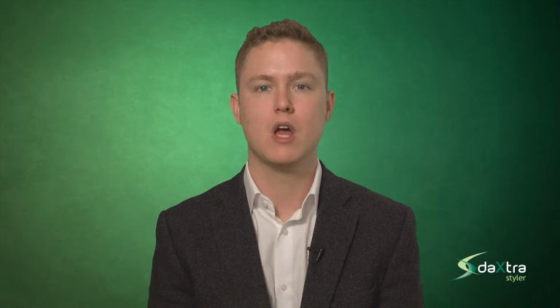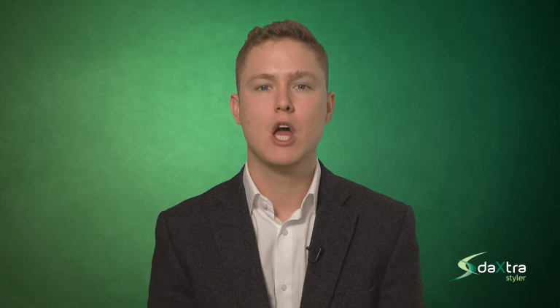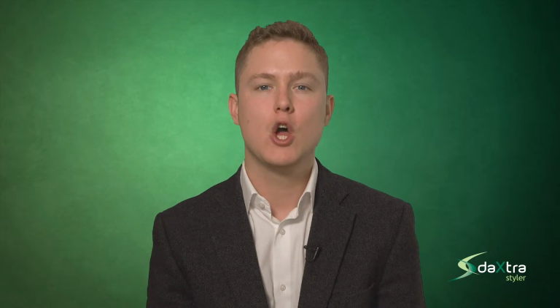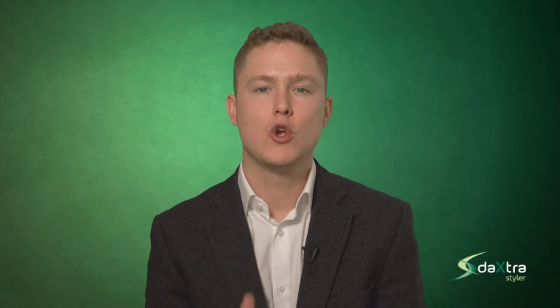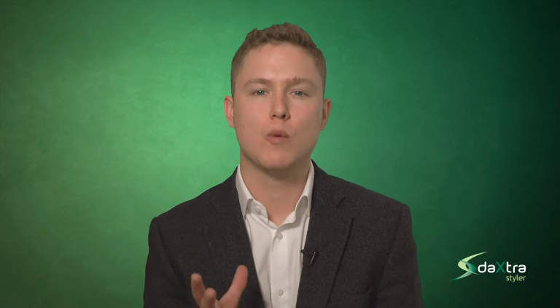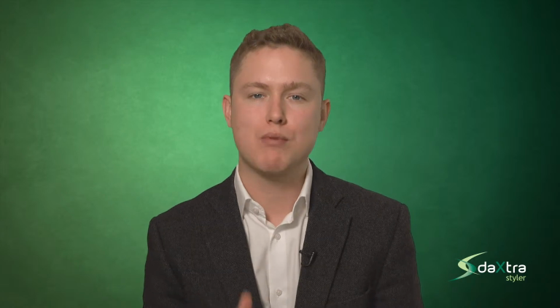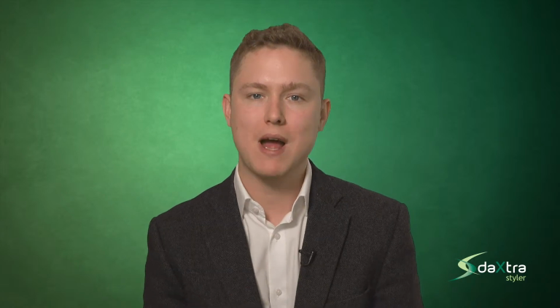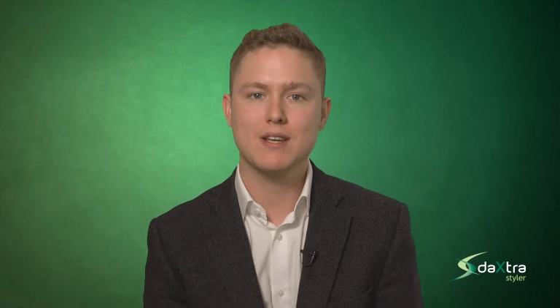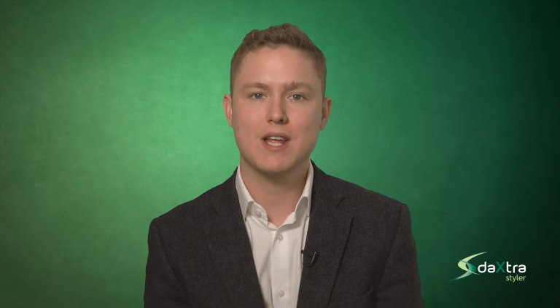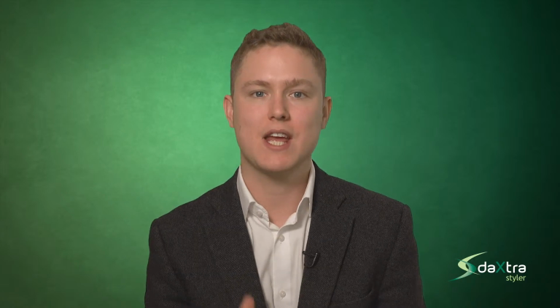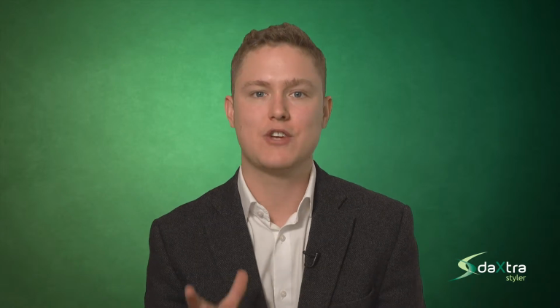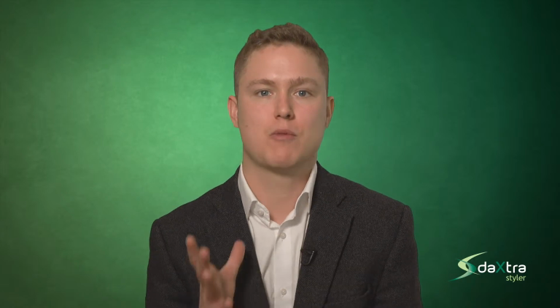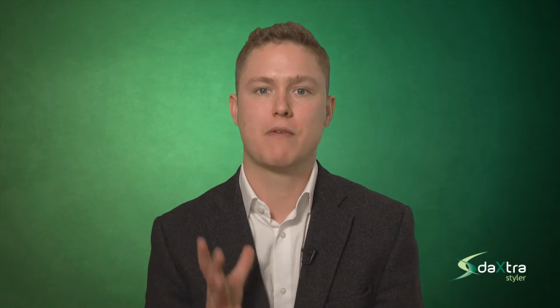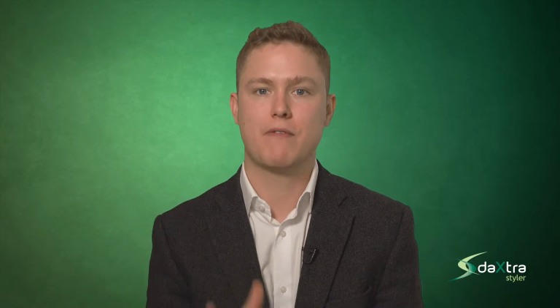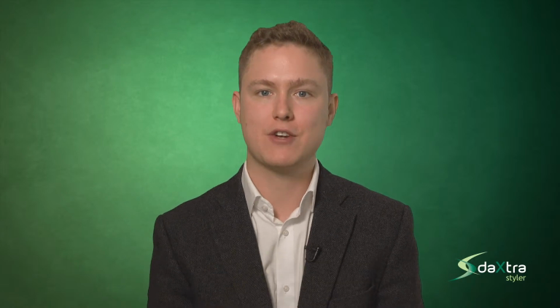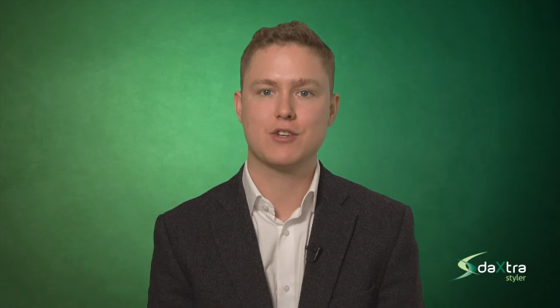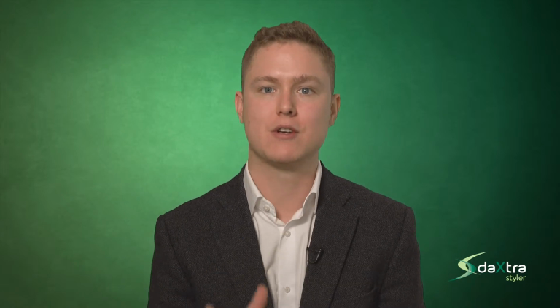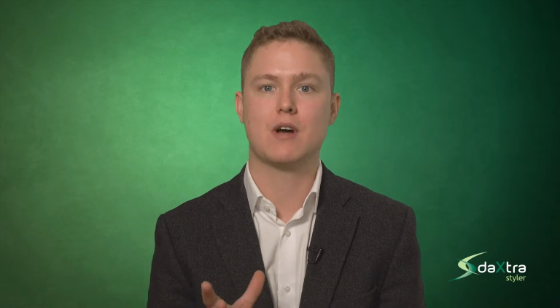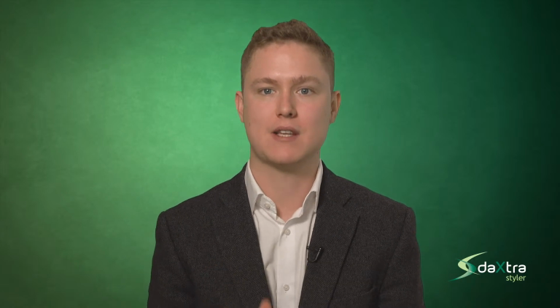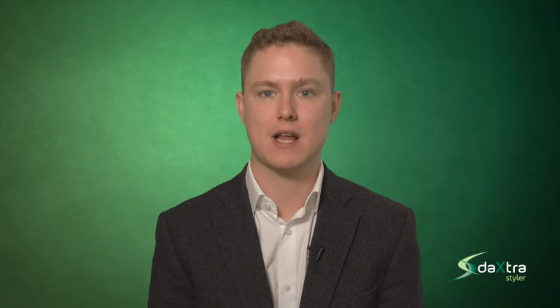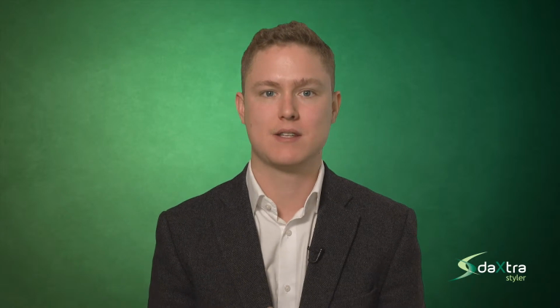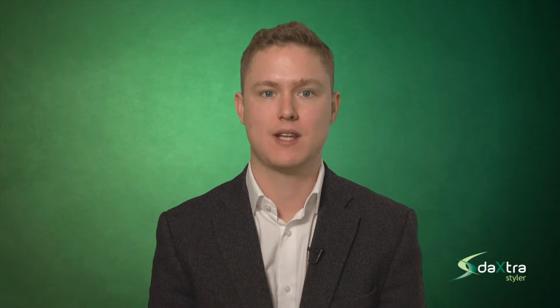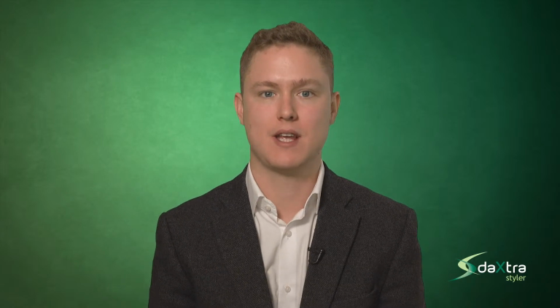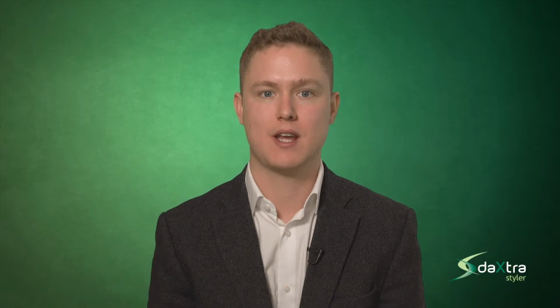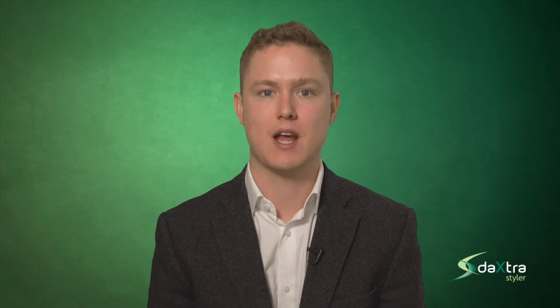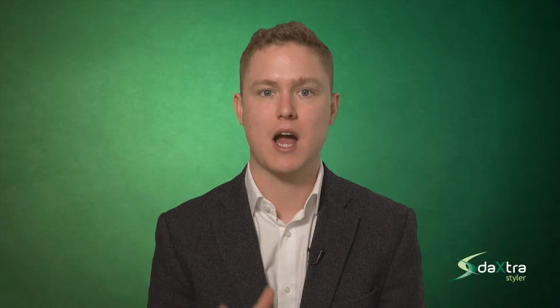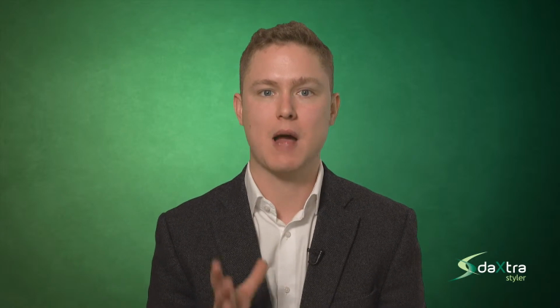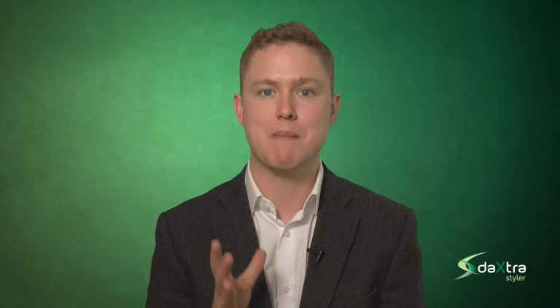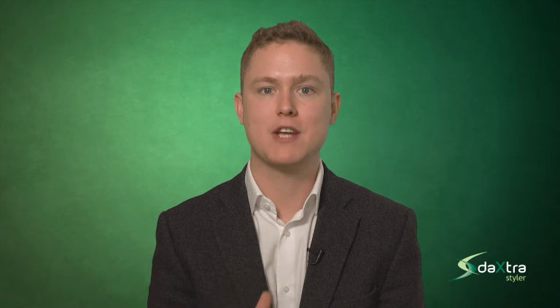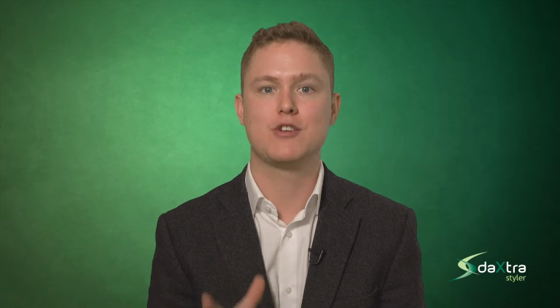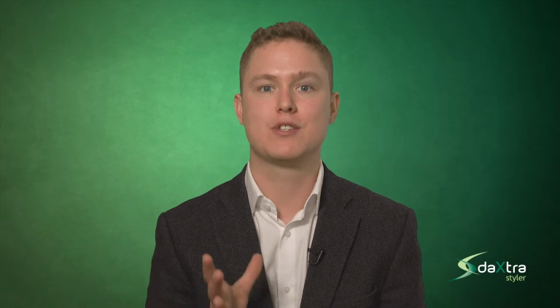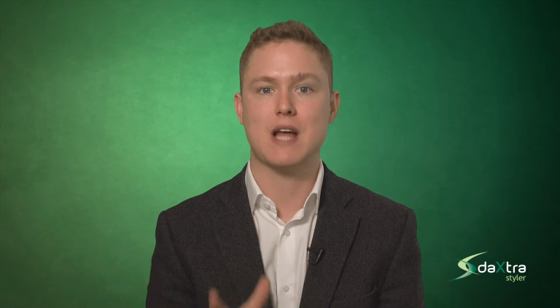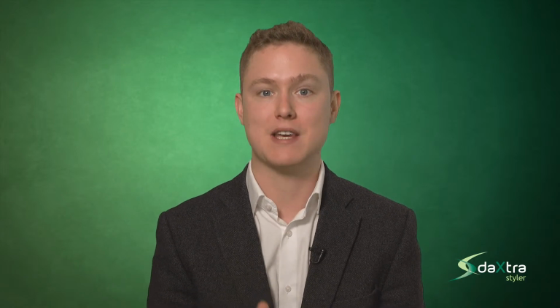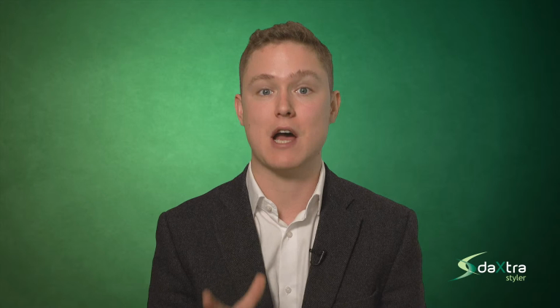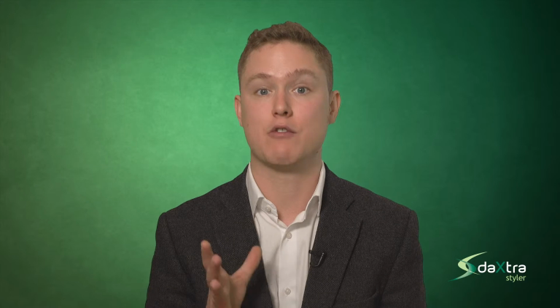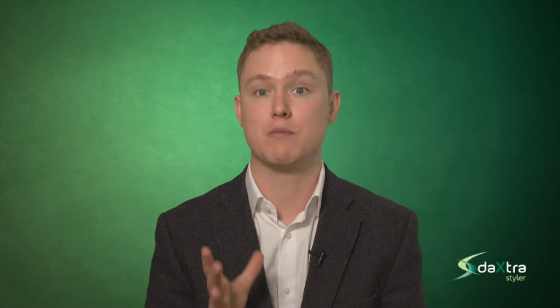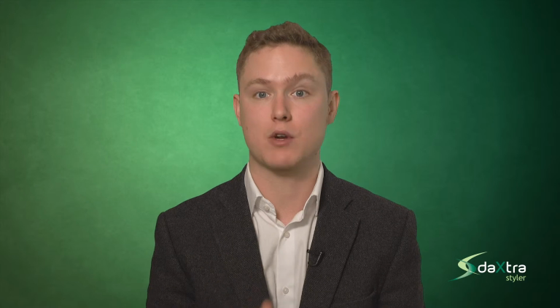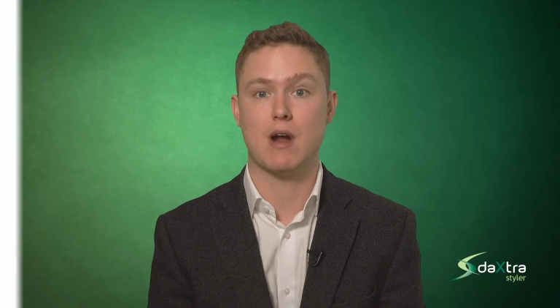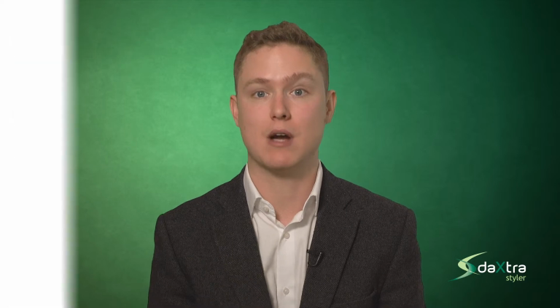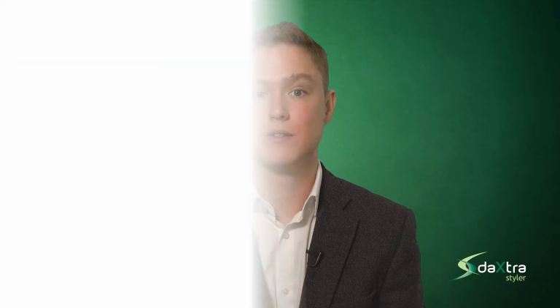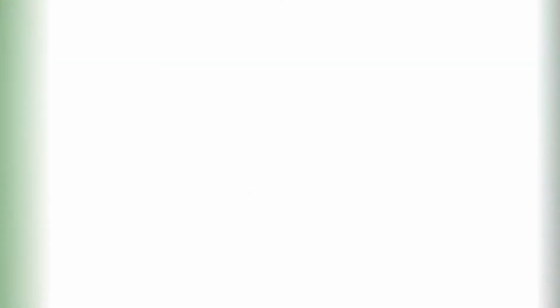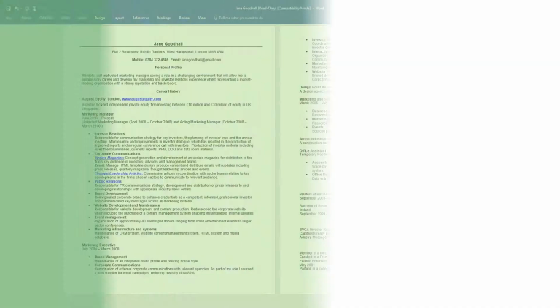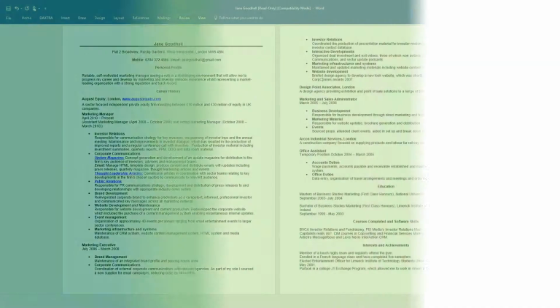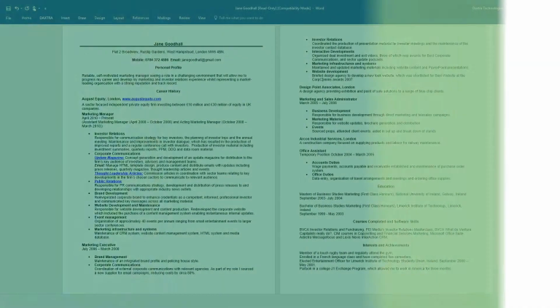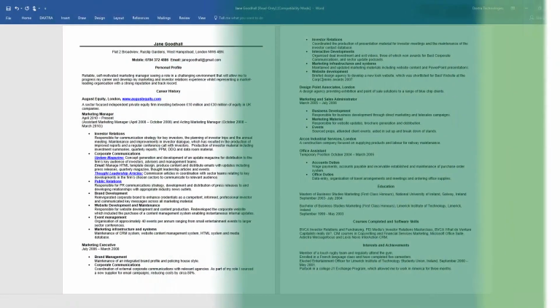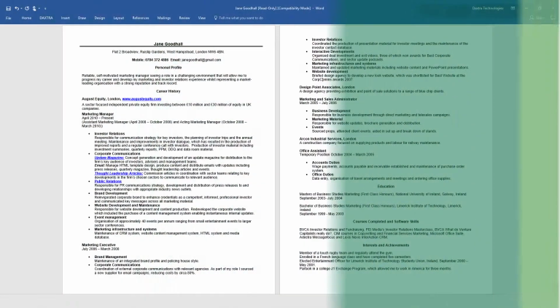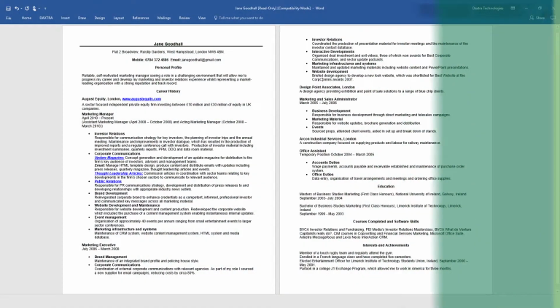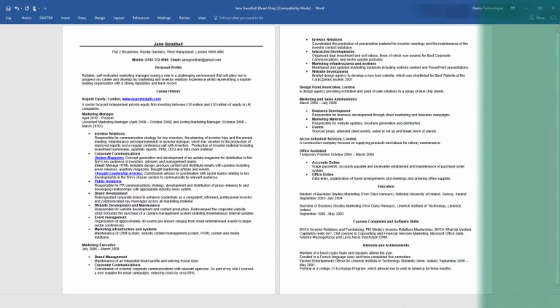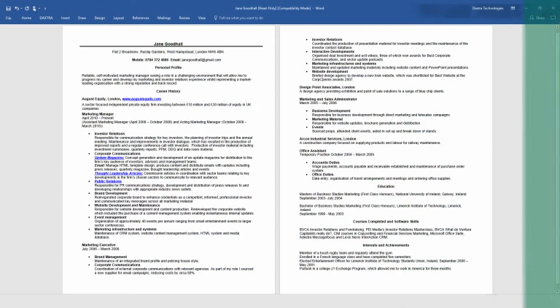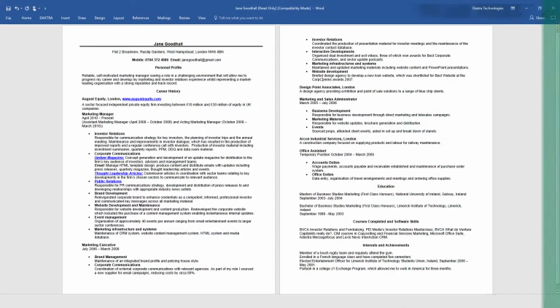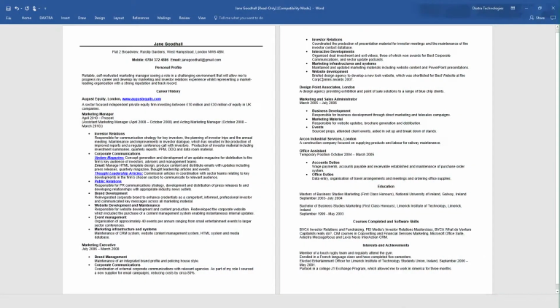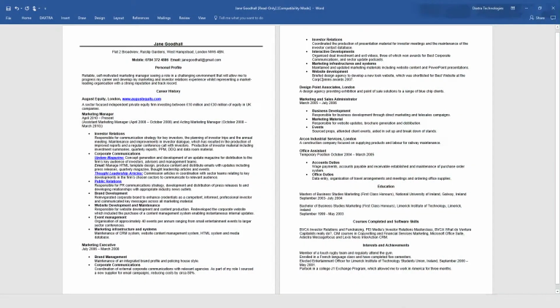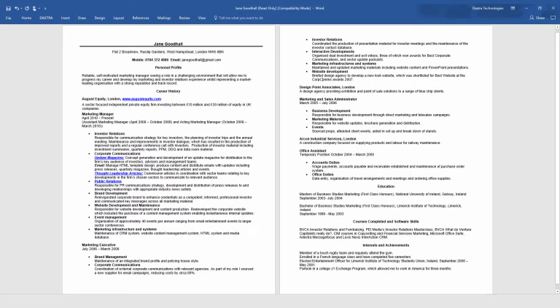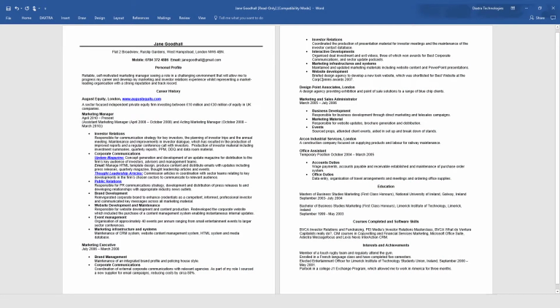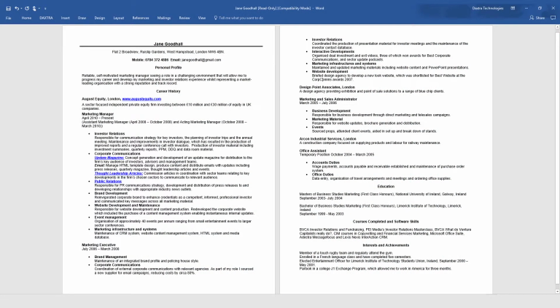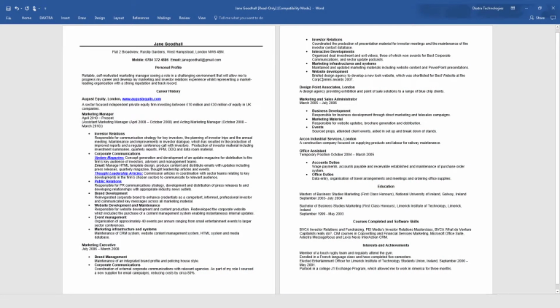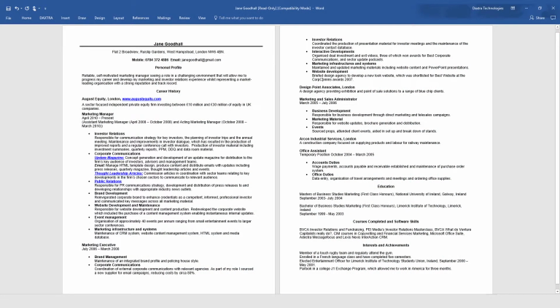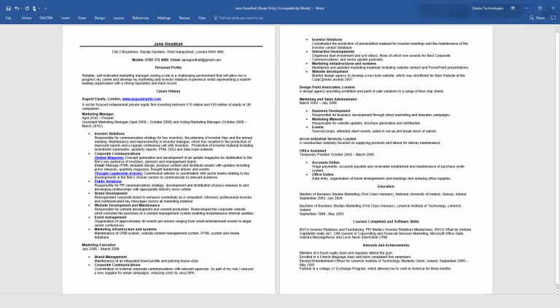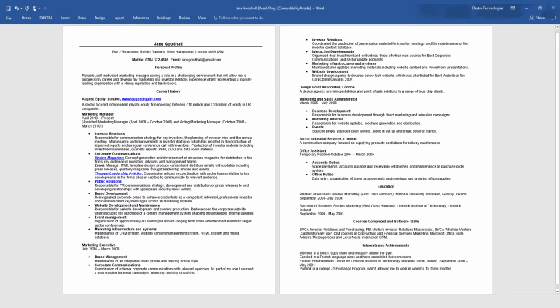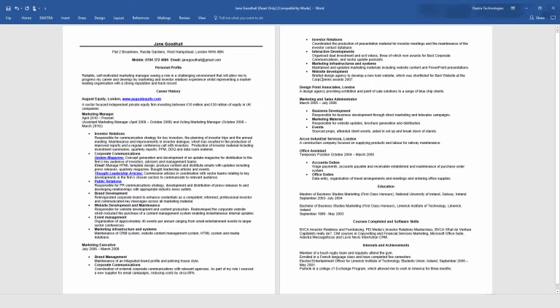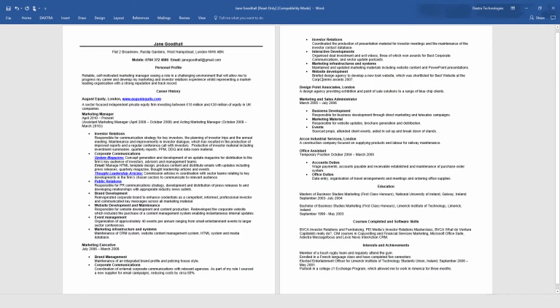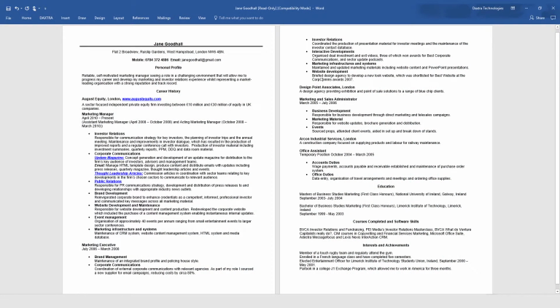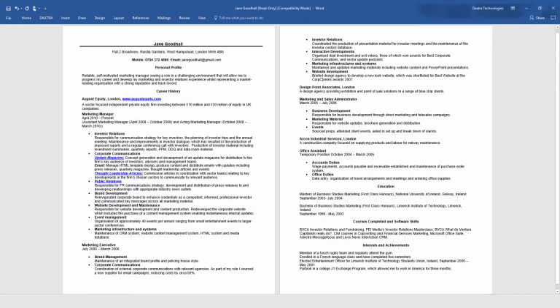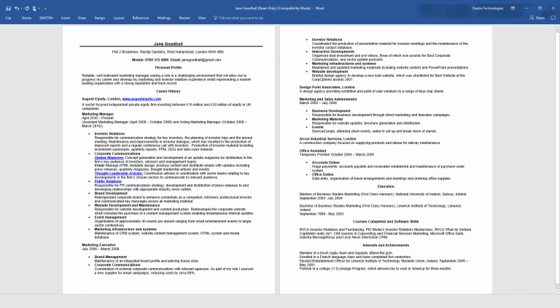Your branding is your professional identity and makes you stand out from the crowd. You want your candidate CVs to look professional,